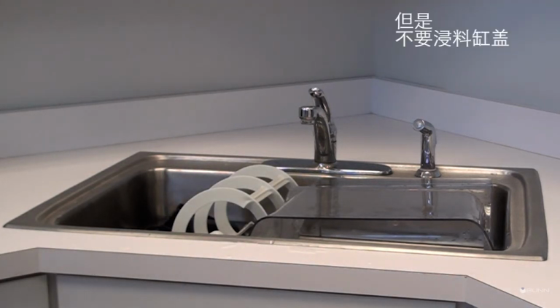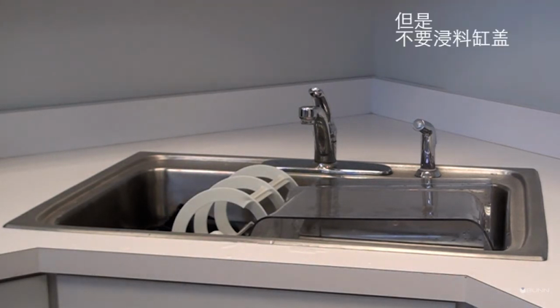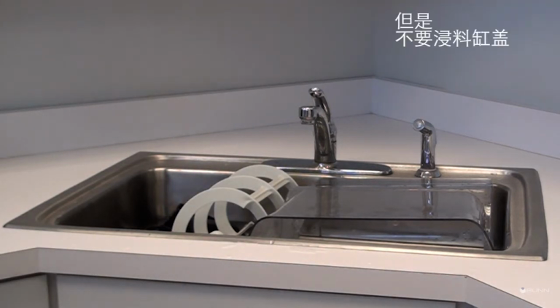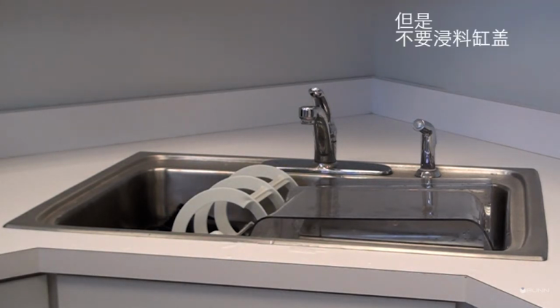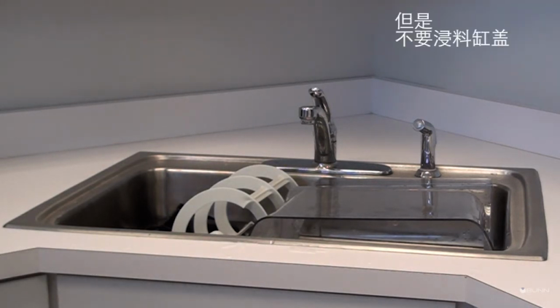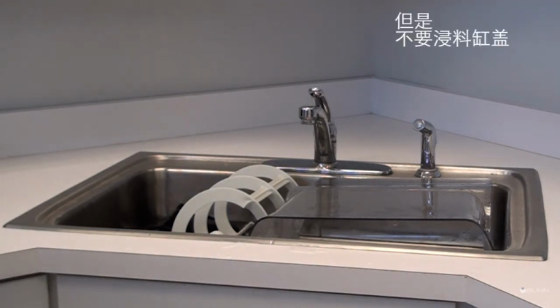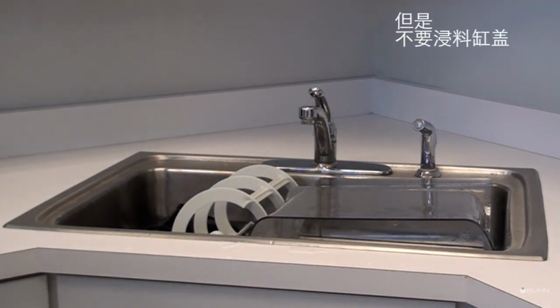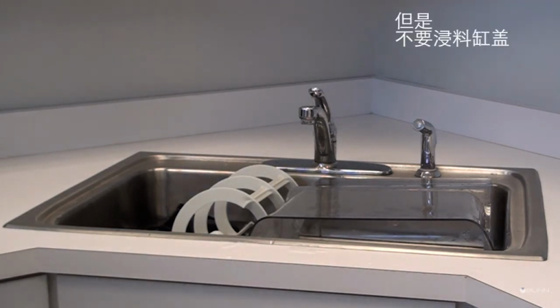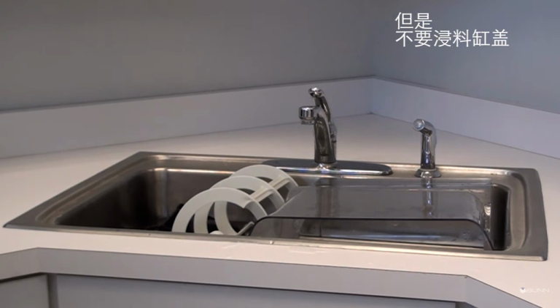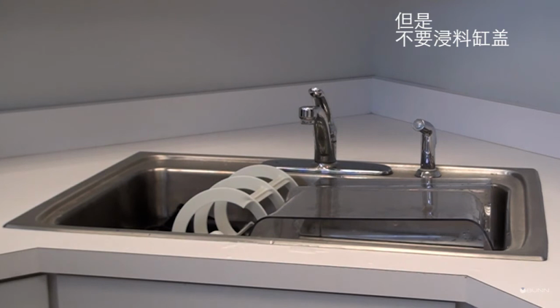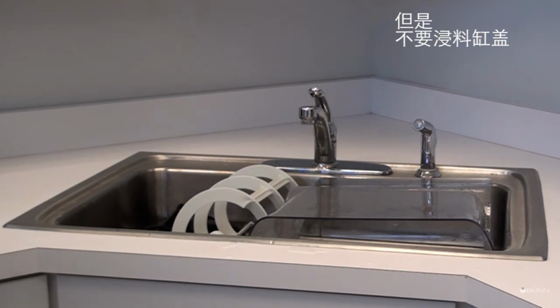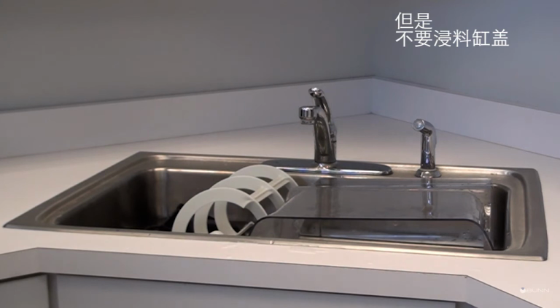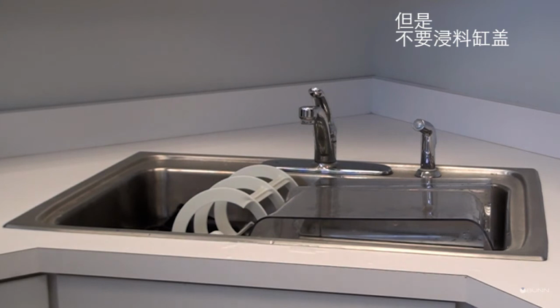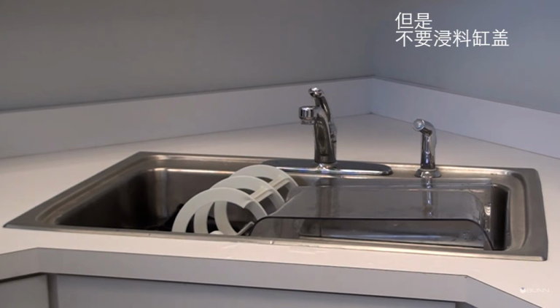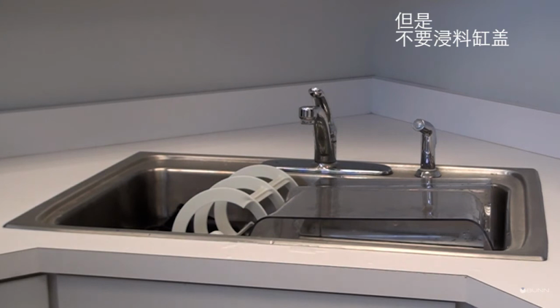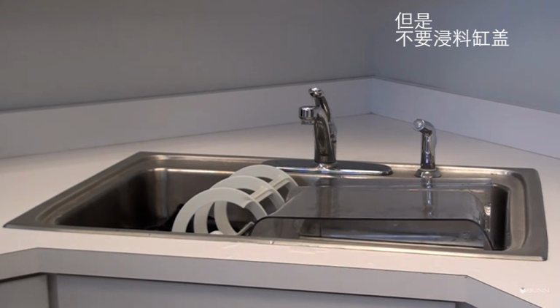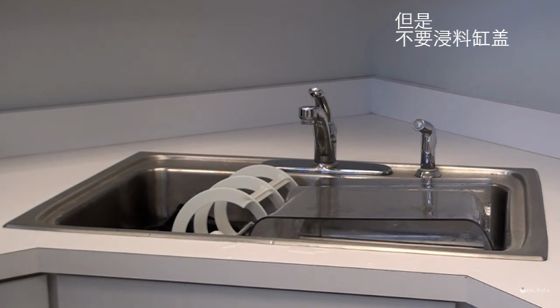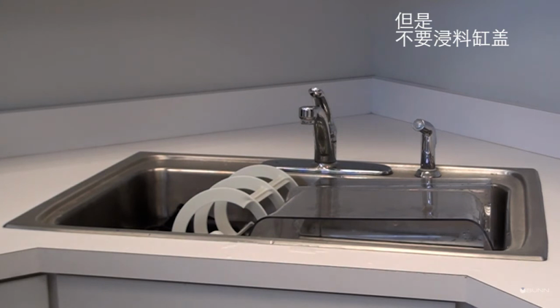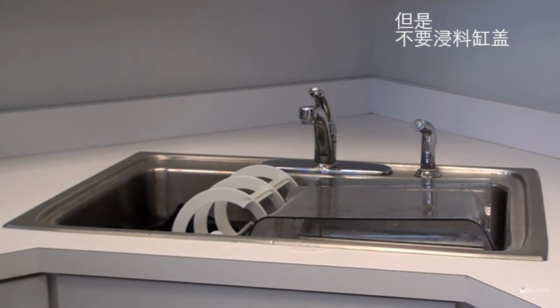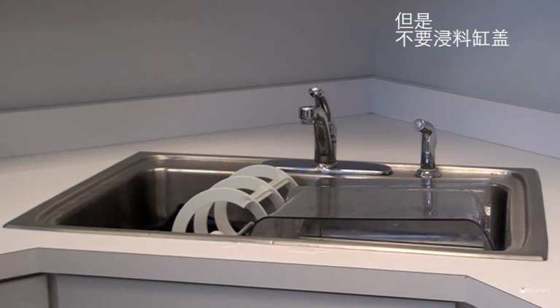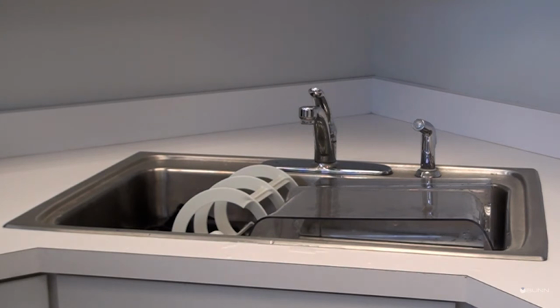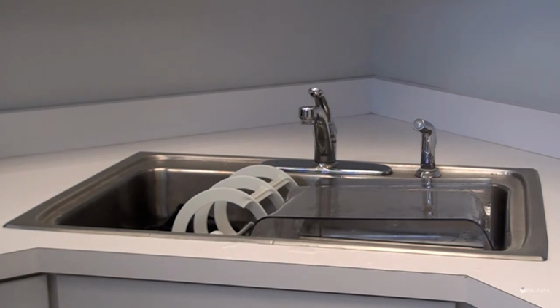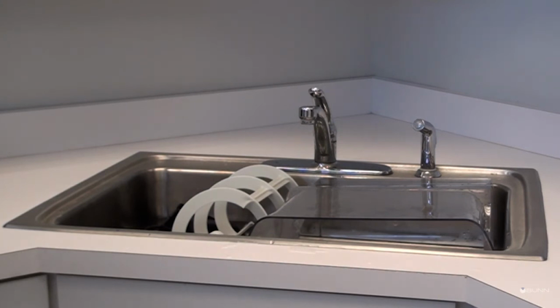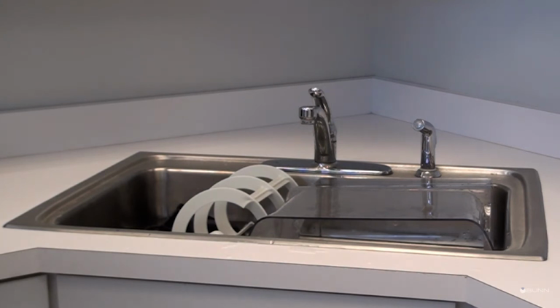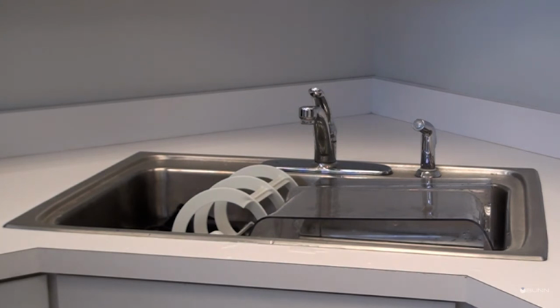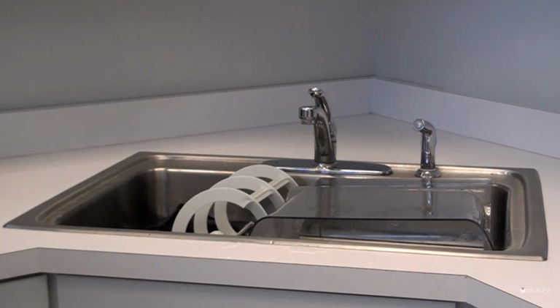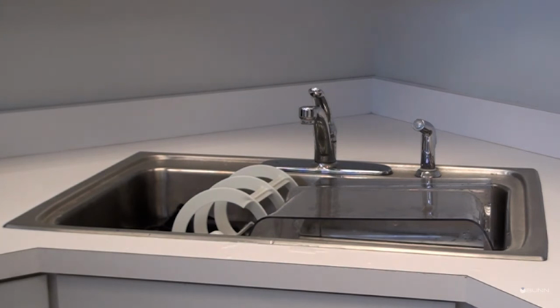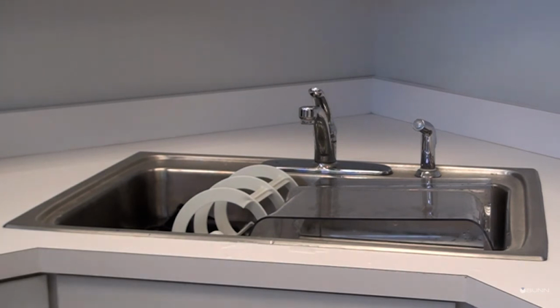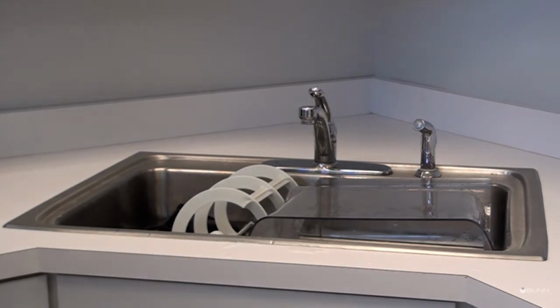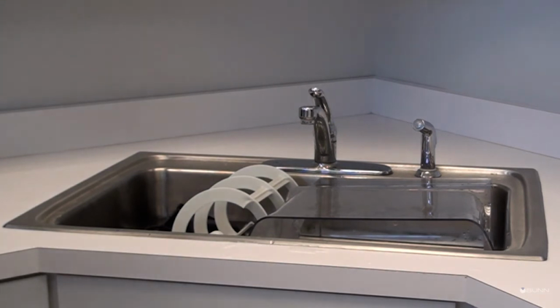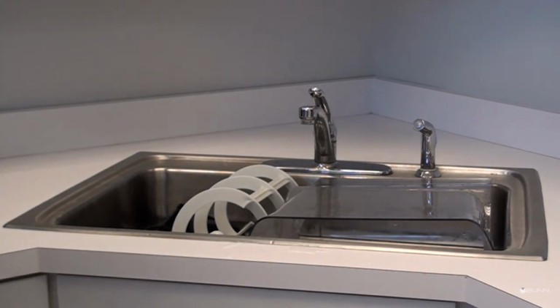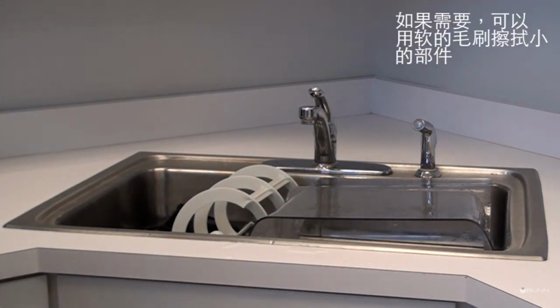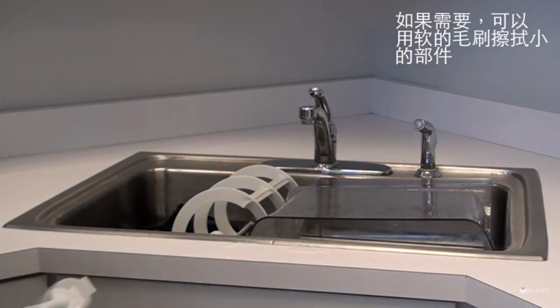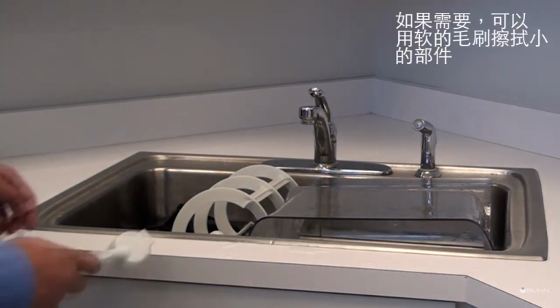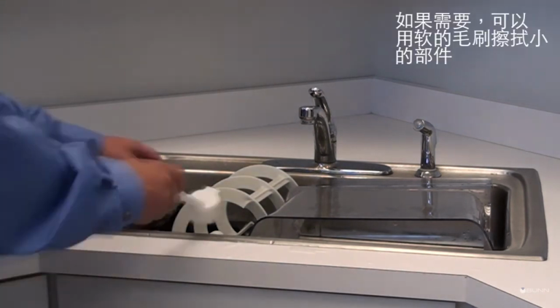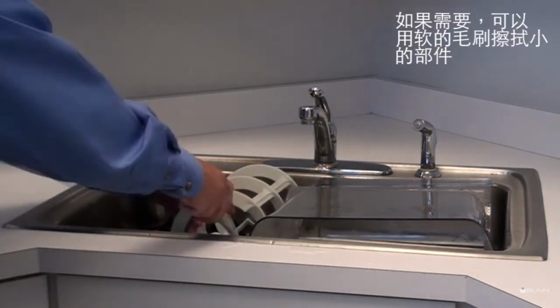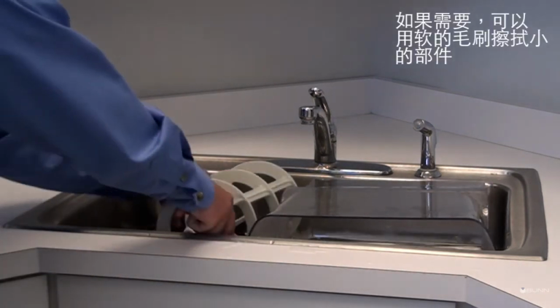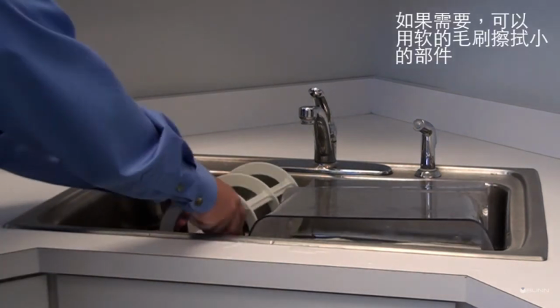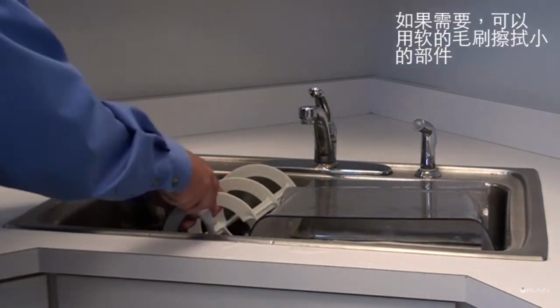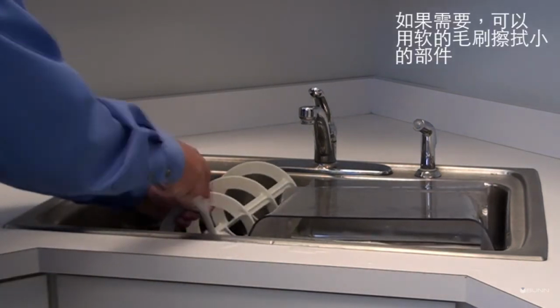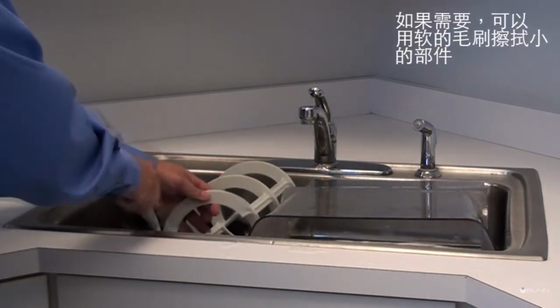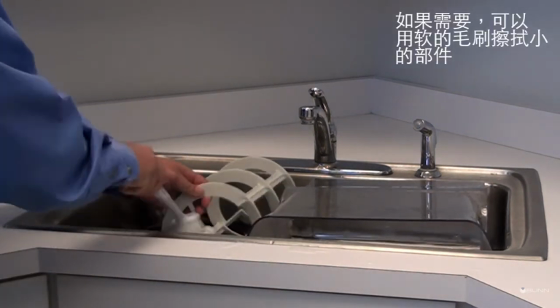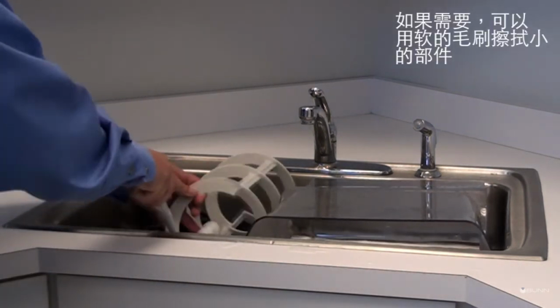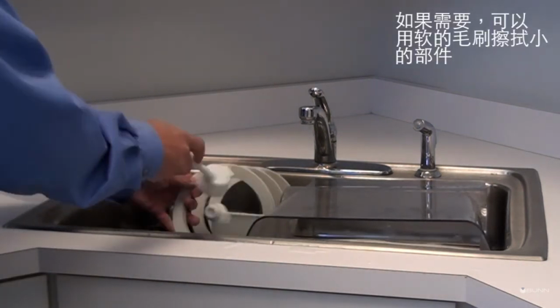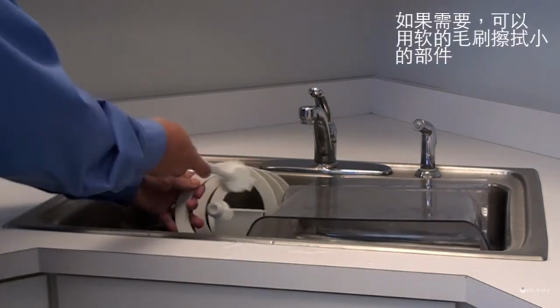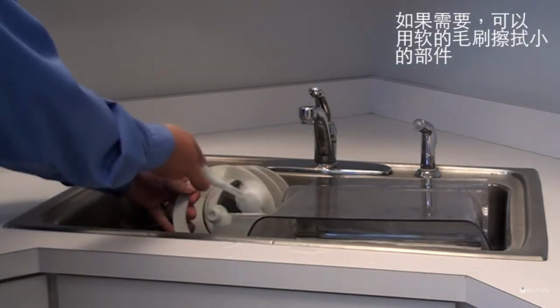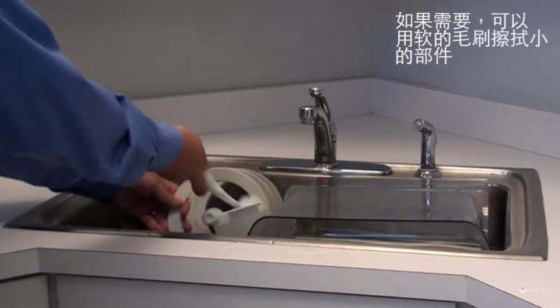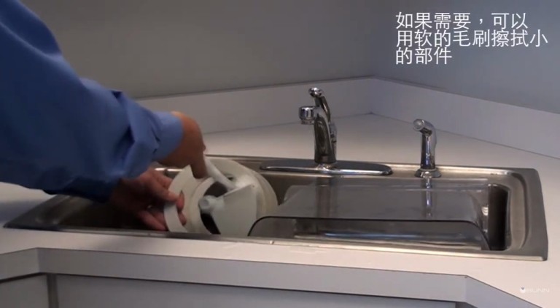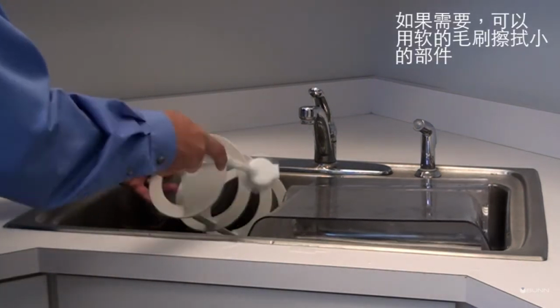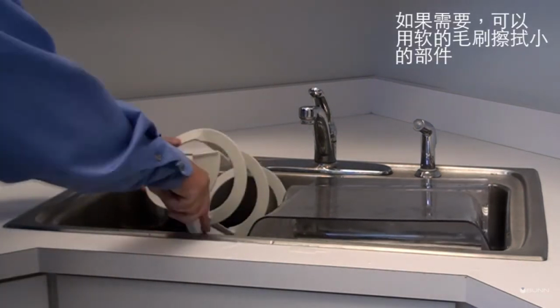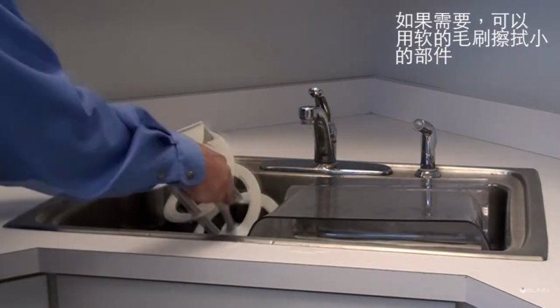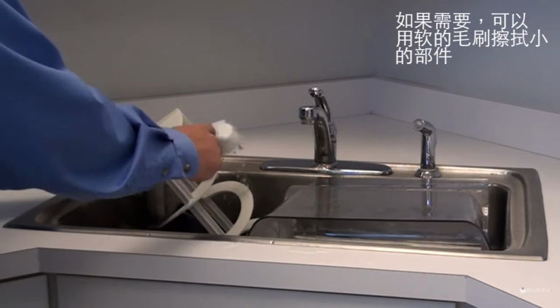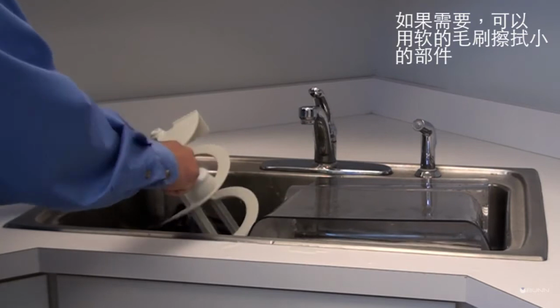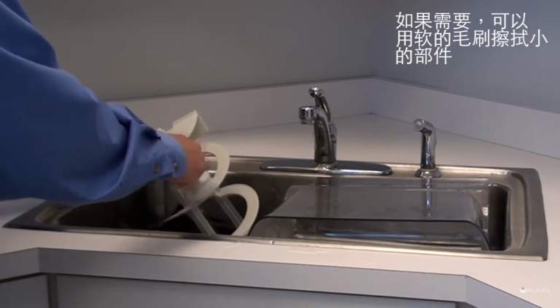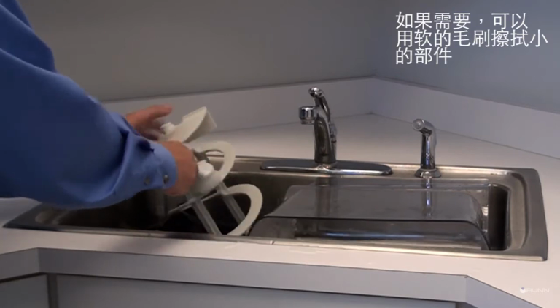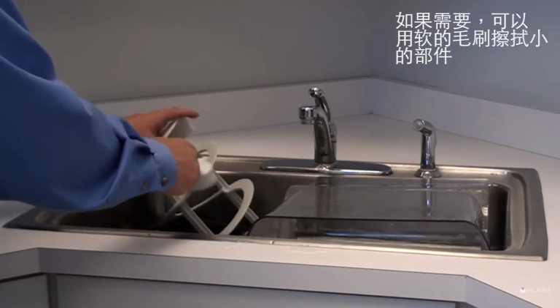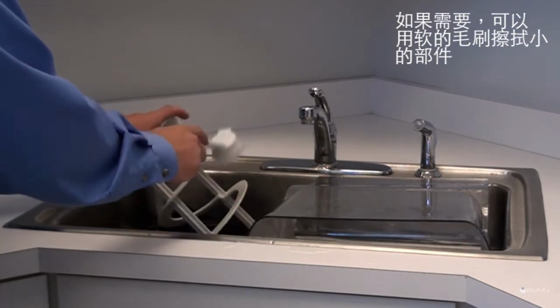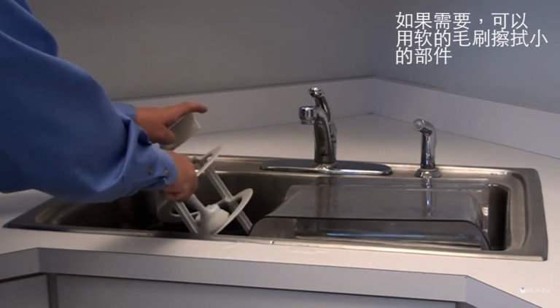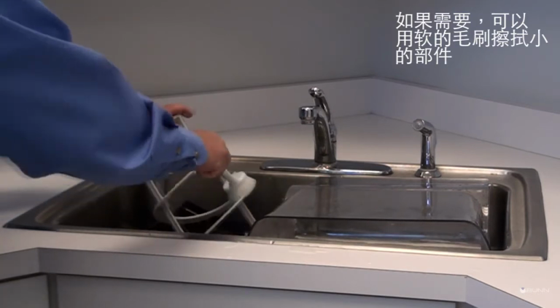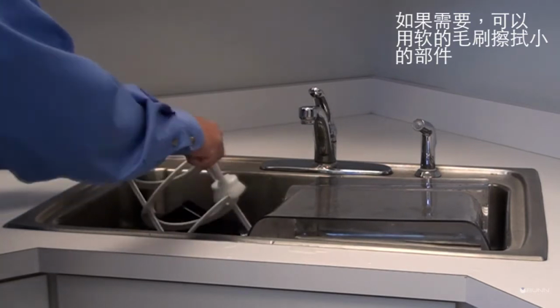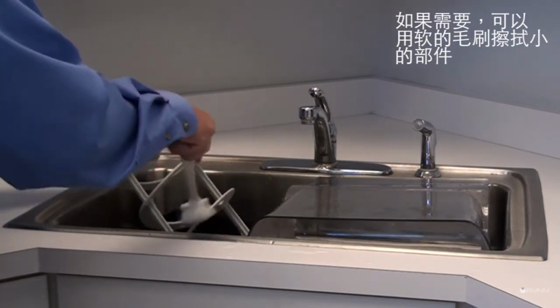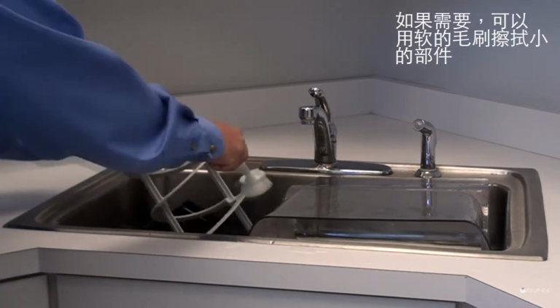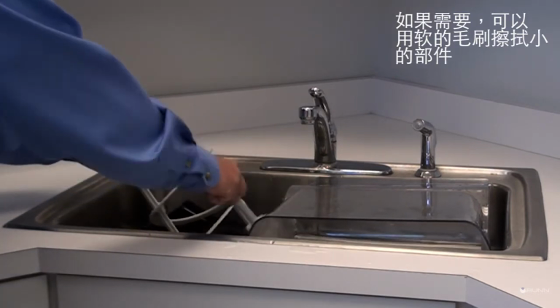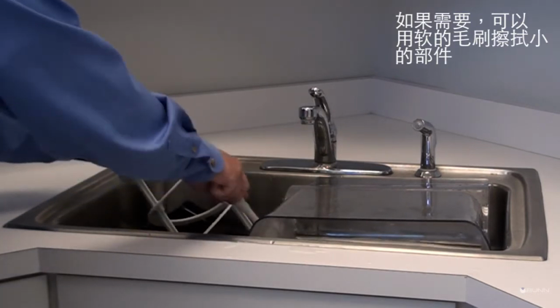Do not immerse hopper lids. Use a clean, soft bristle brush as needed for the smaller components in tight areas.